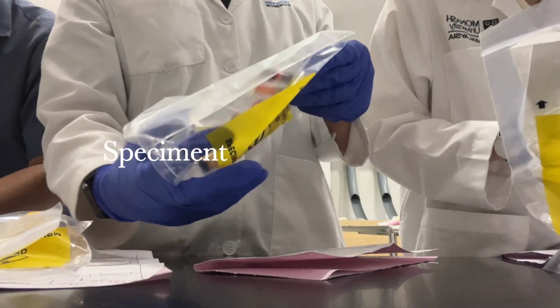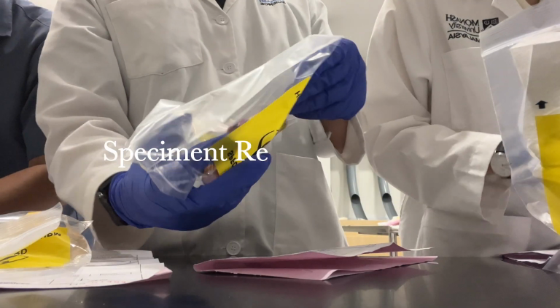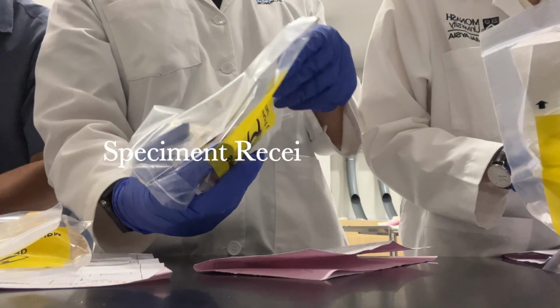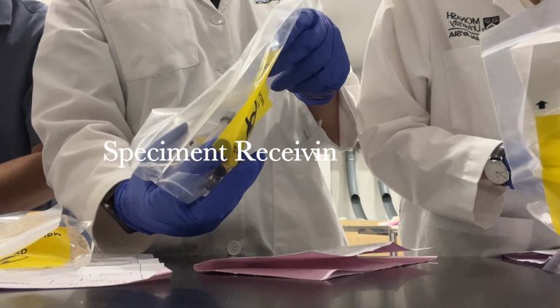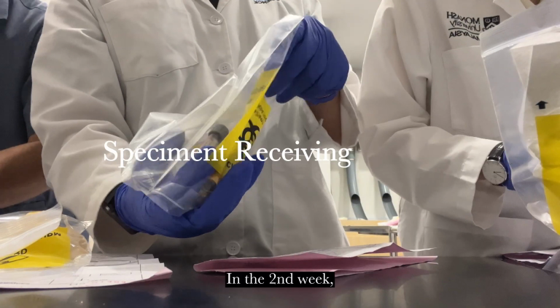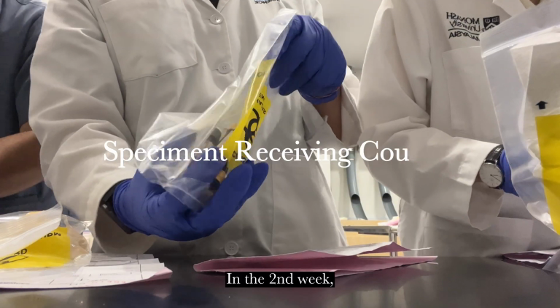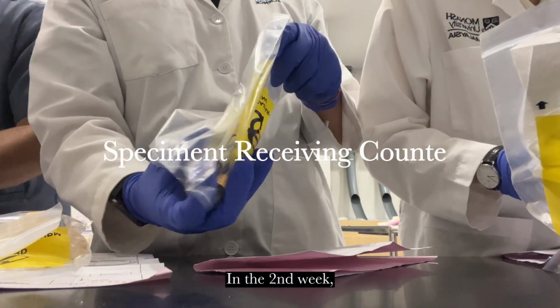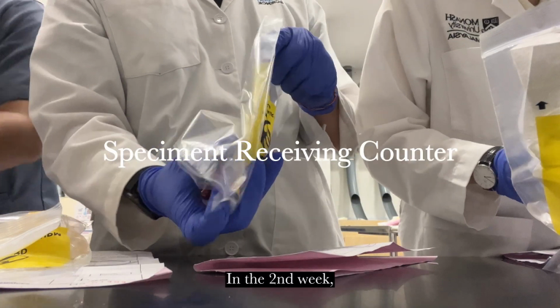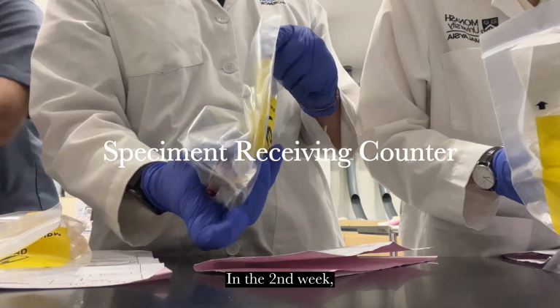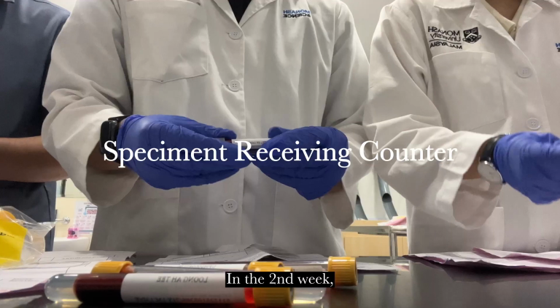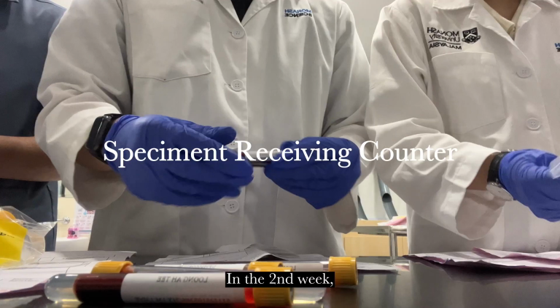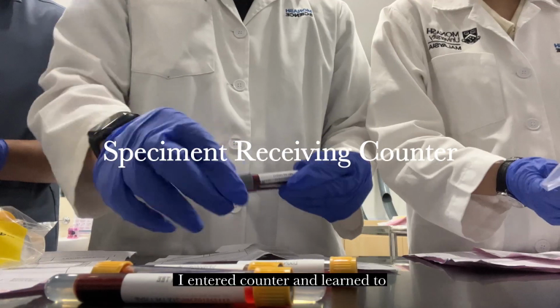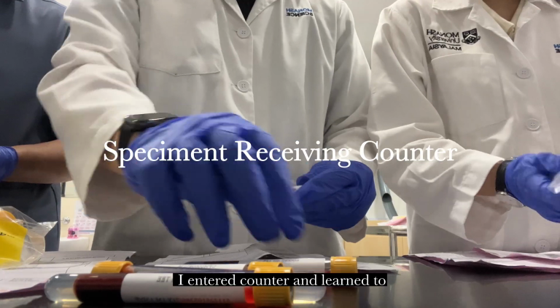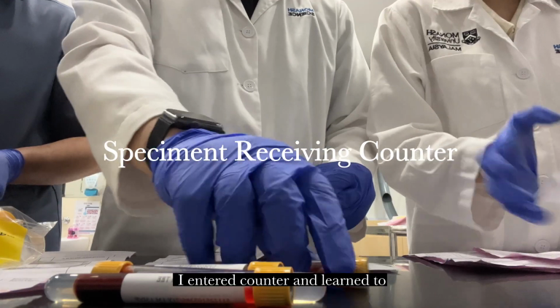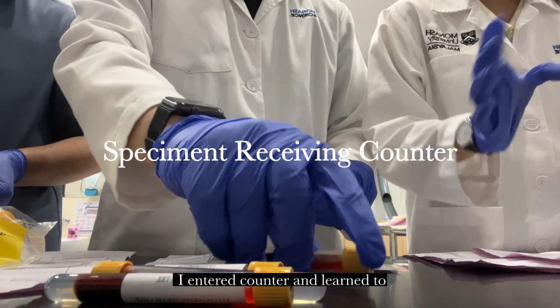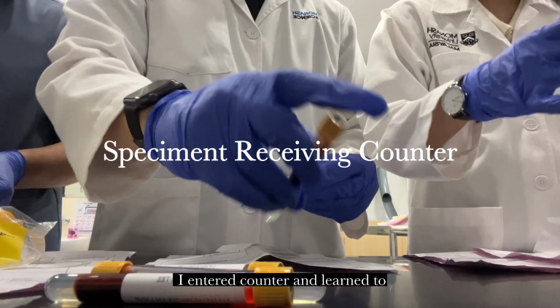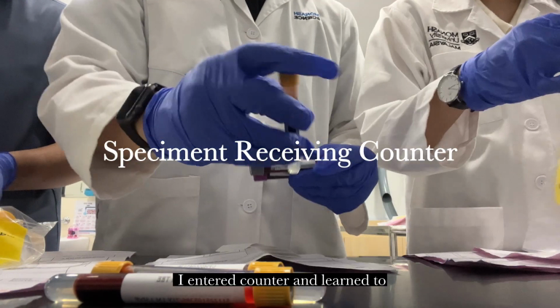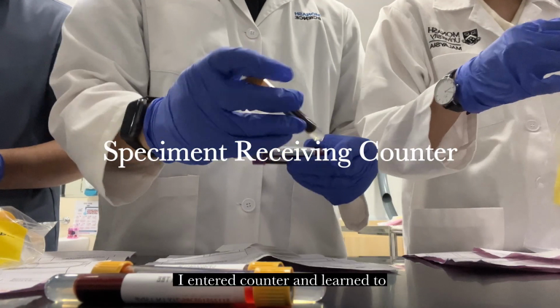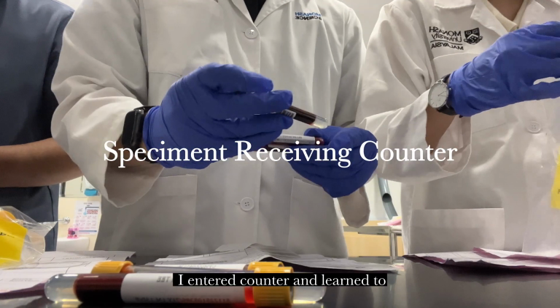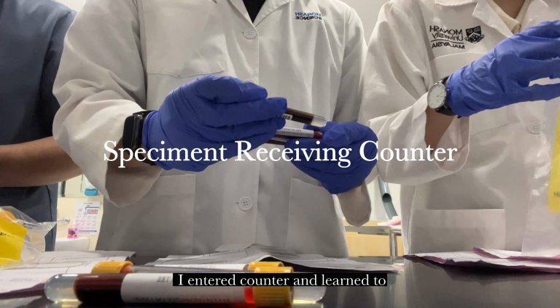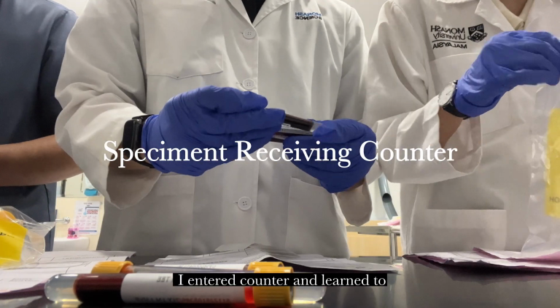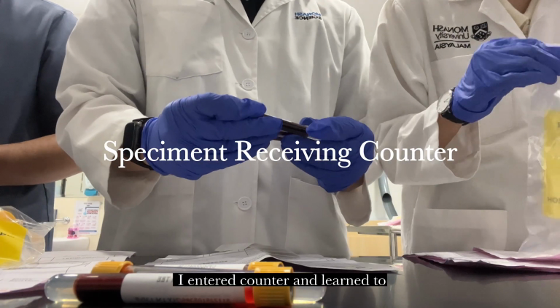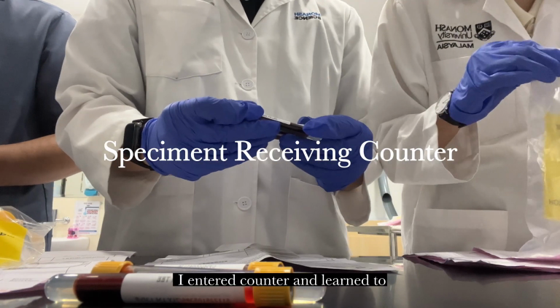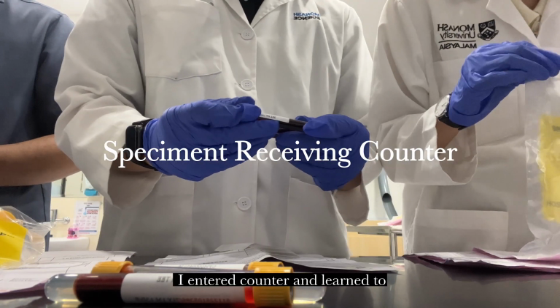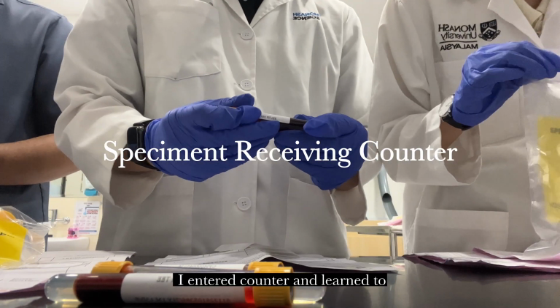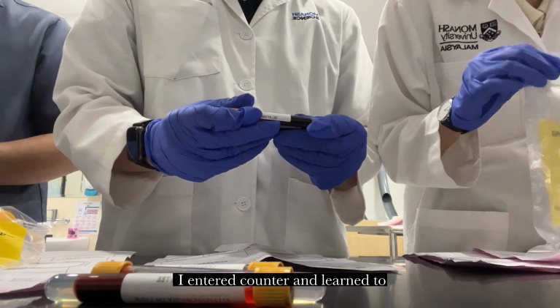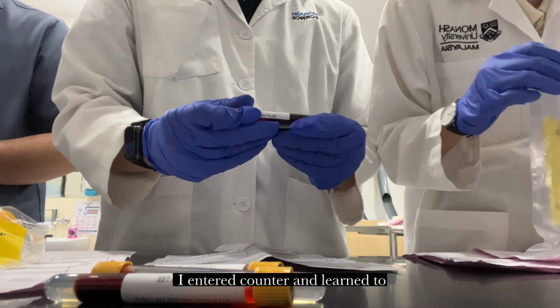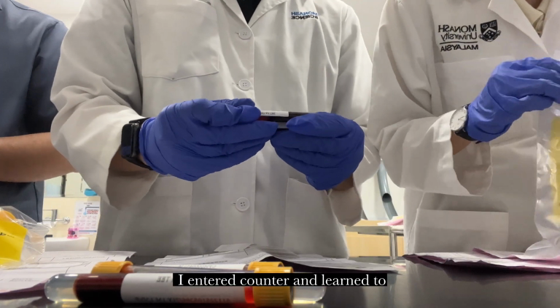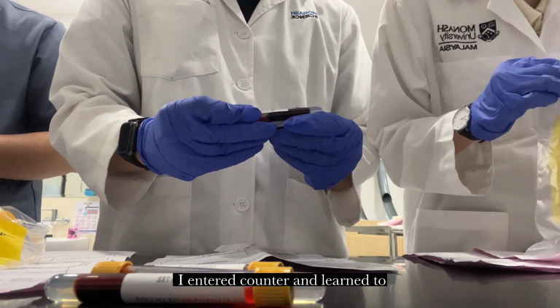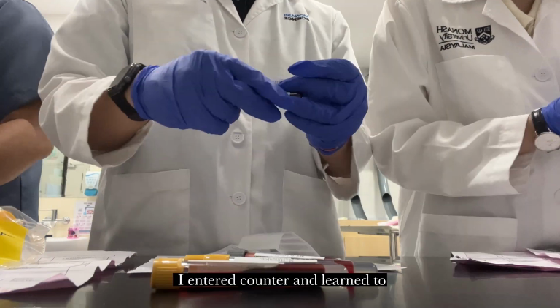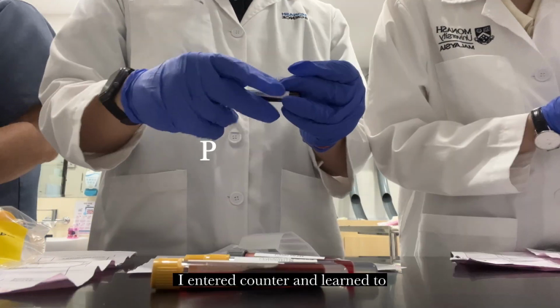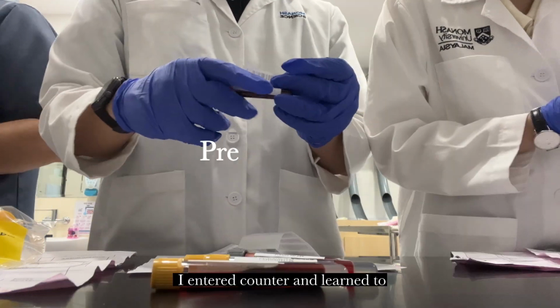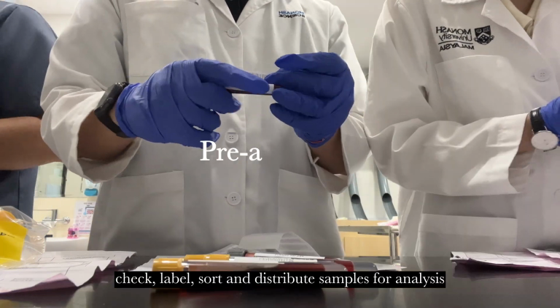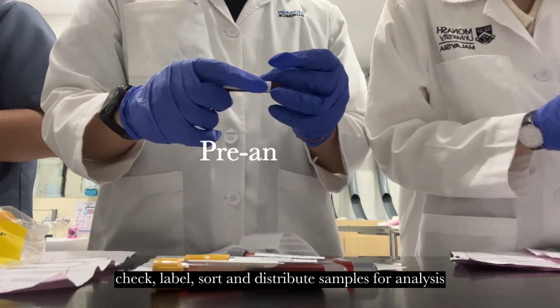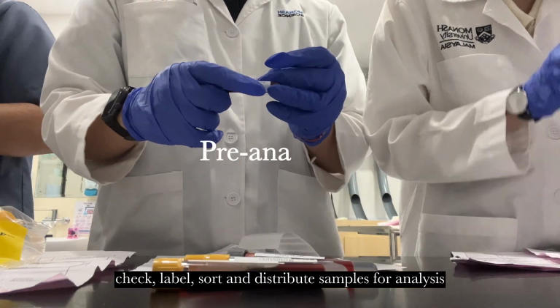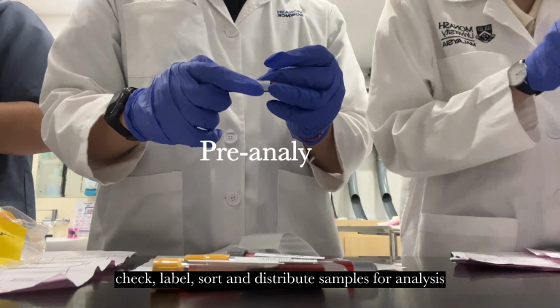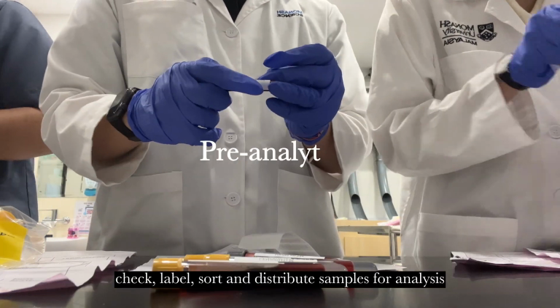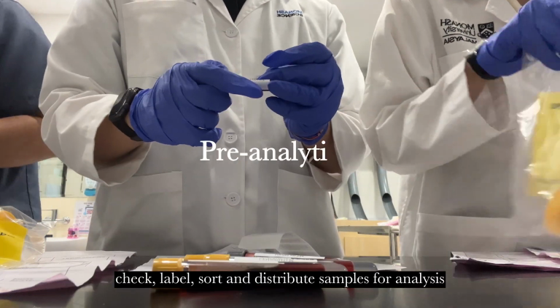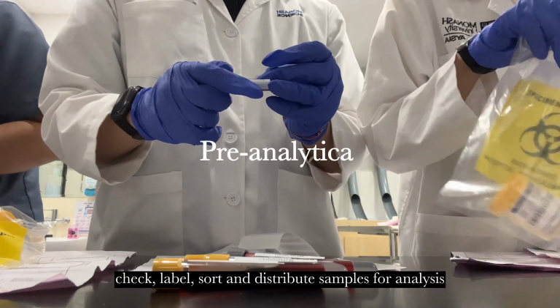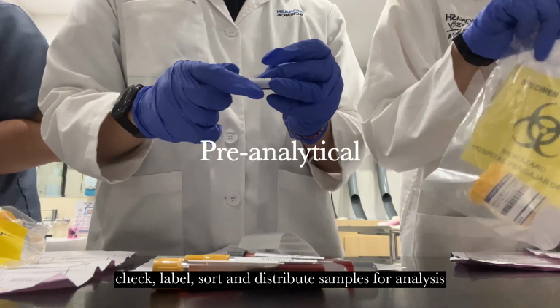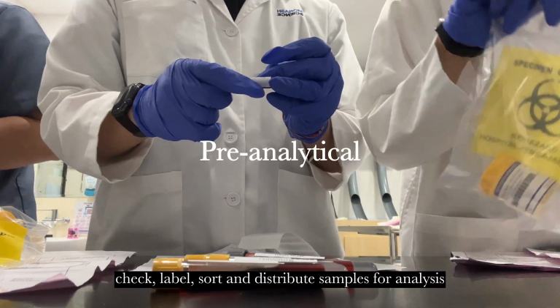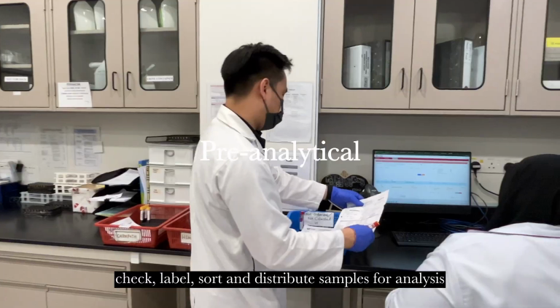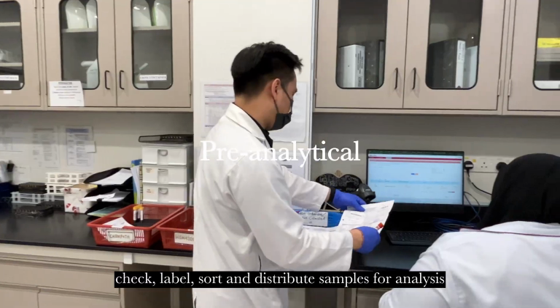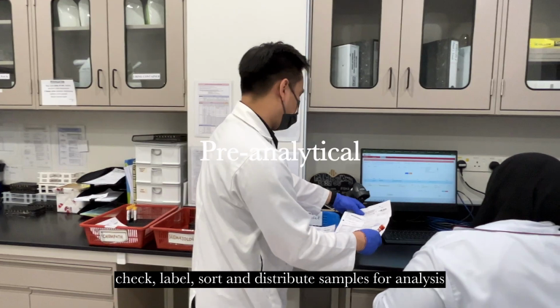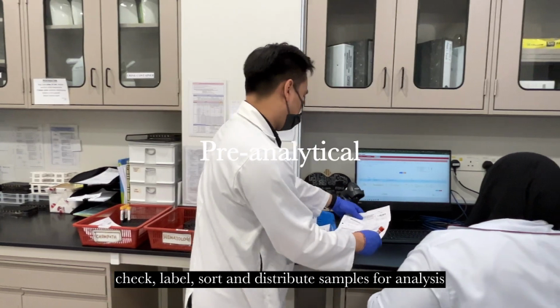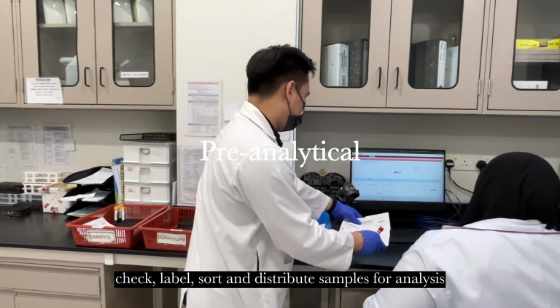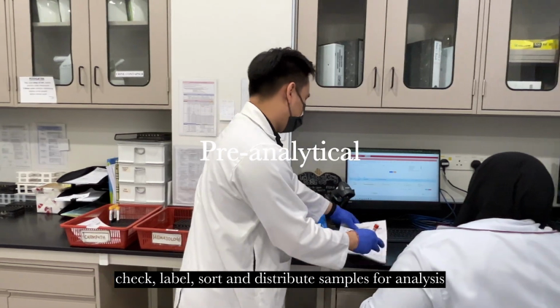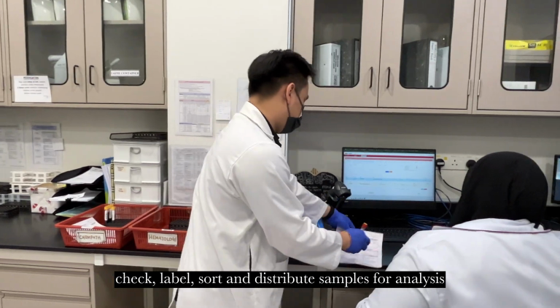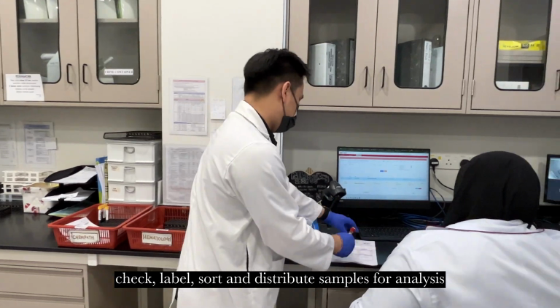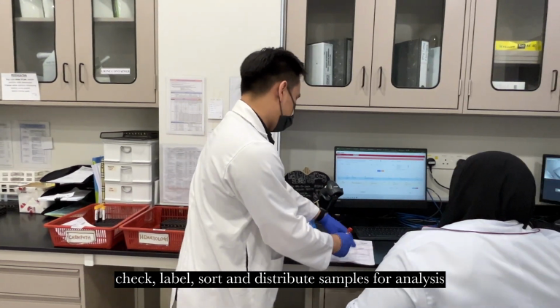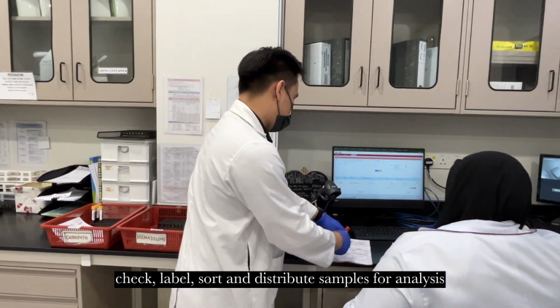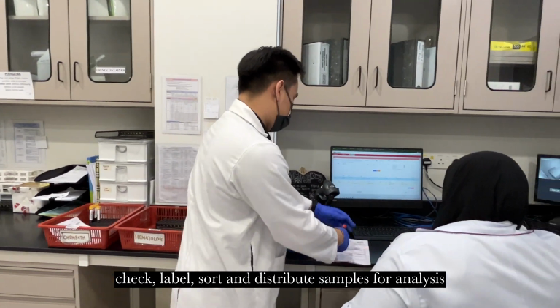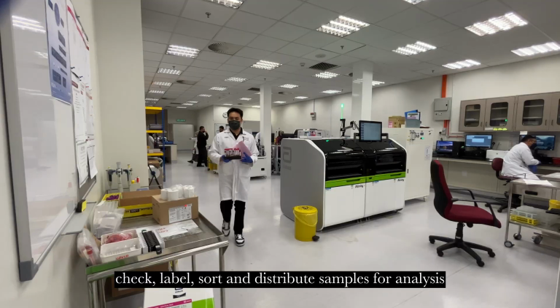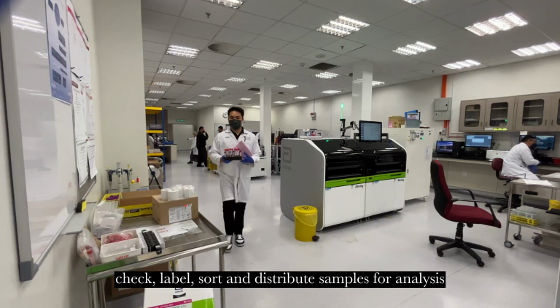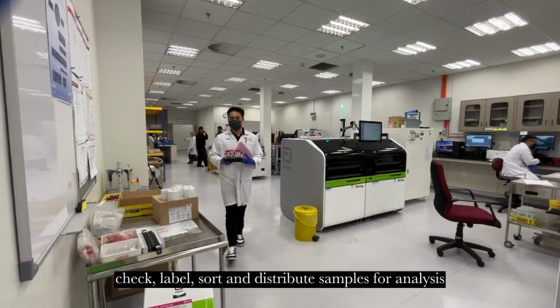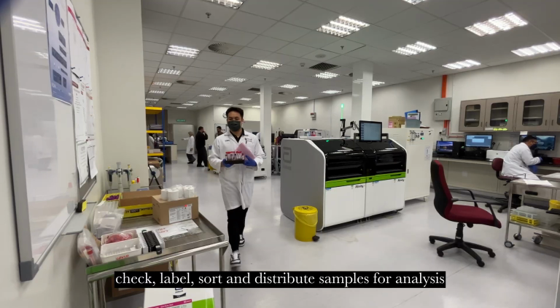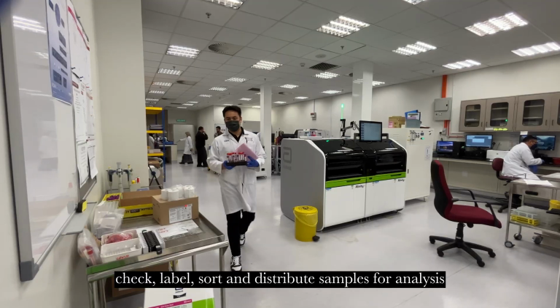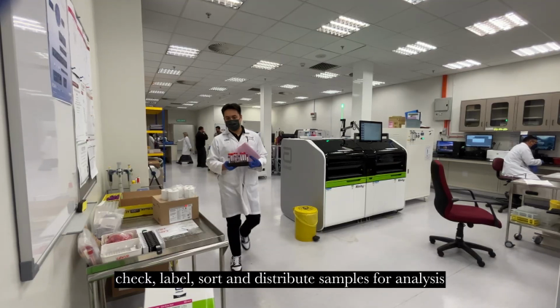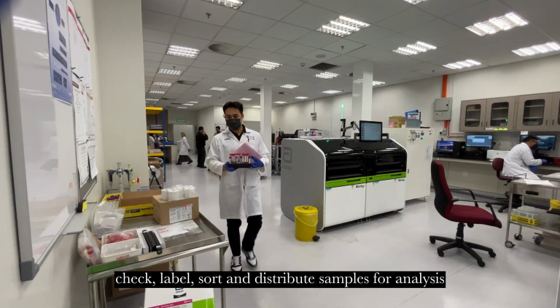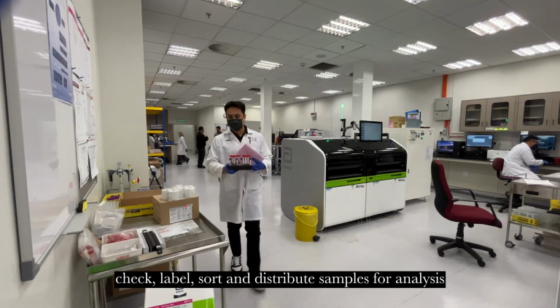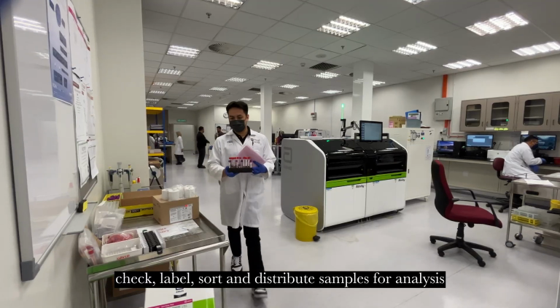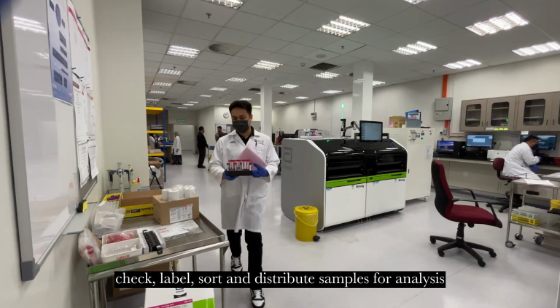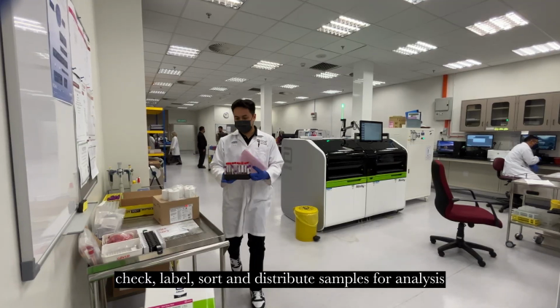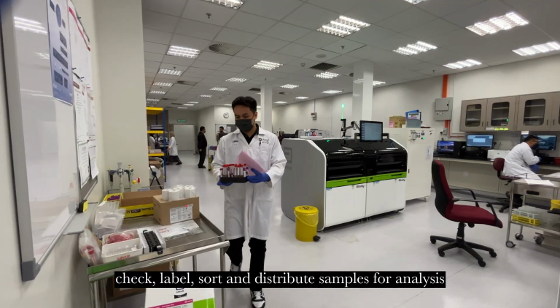In the second week, I entered culture and learned to check, label, sort, and distribute samples for analysis.